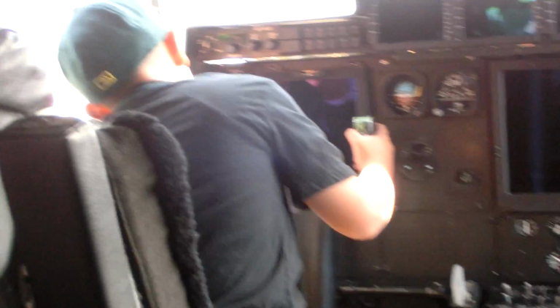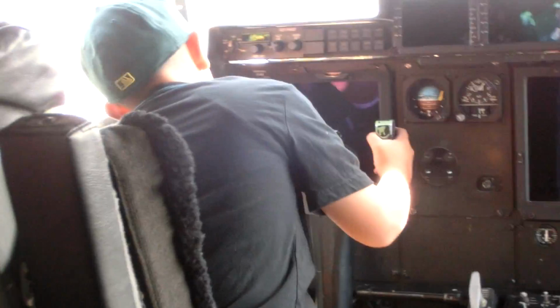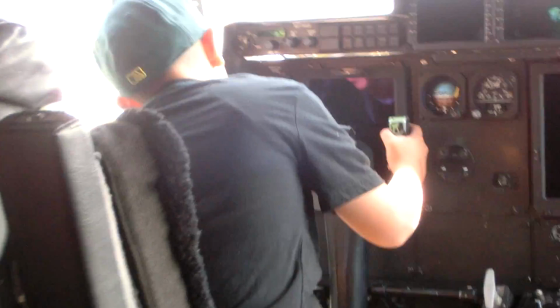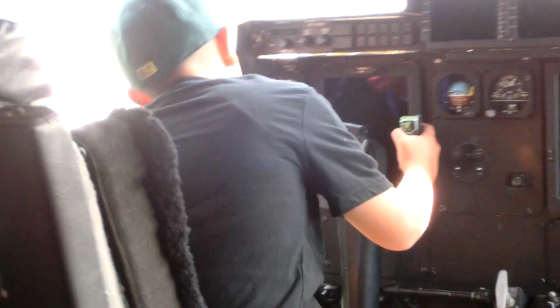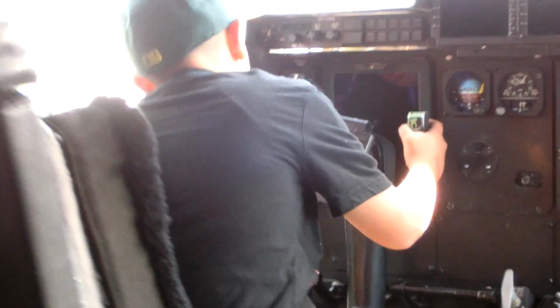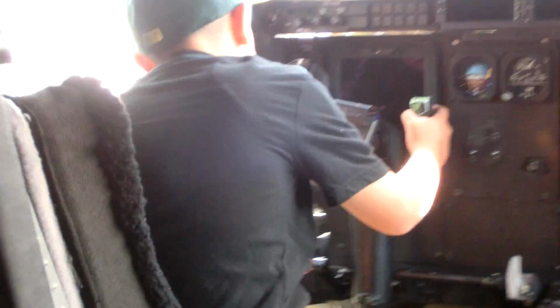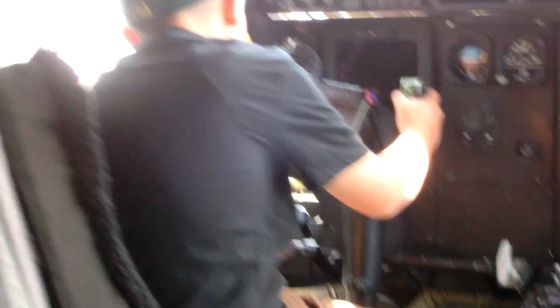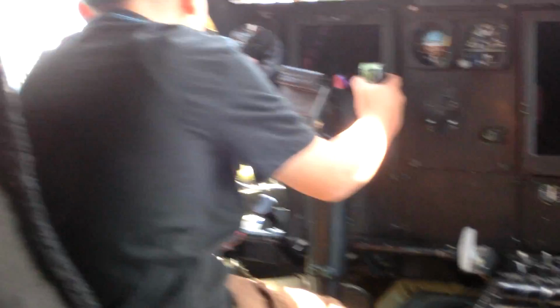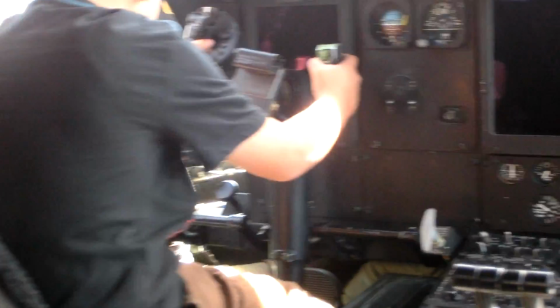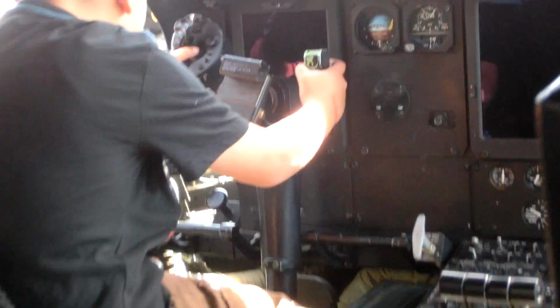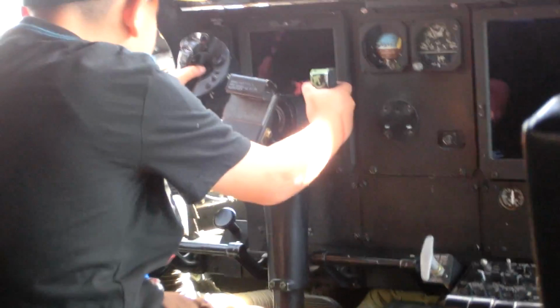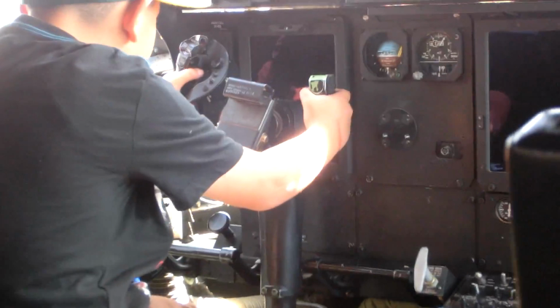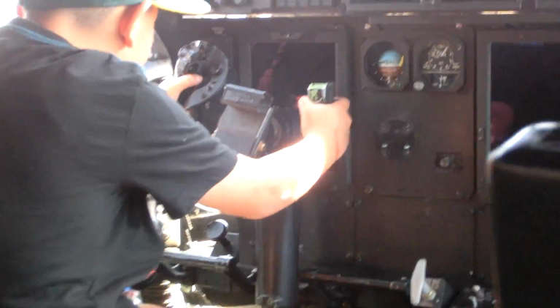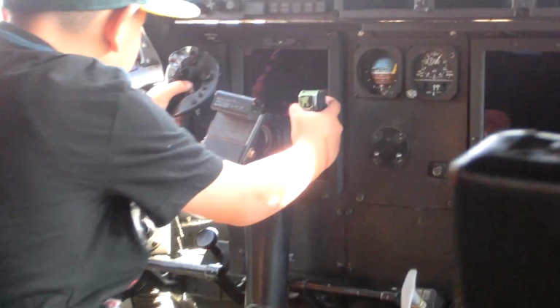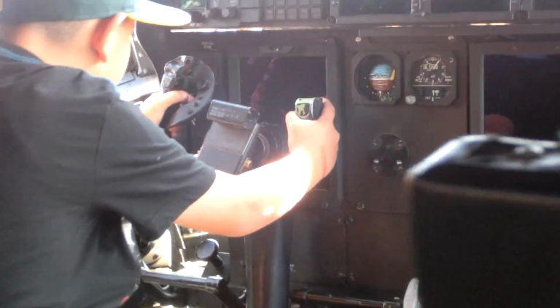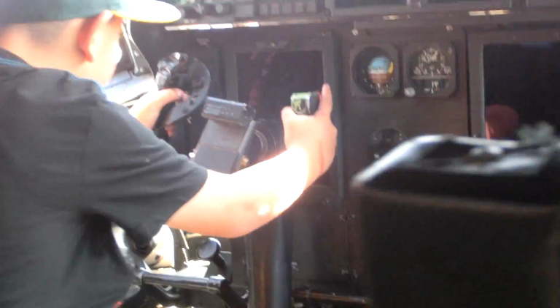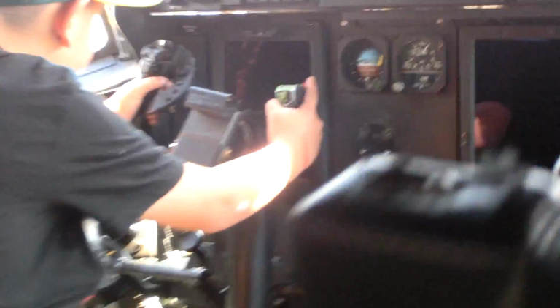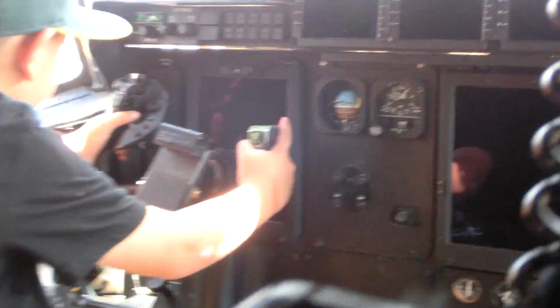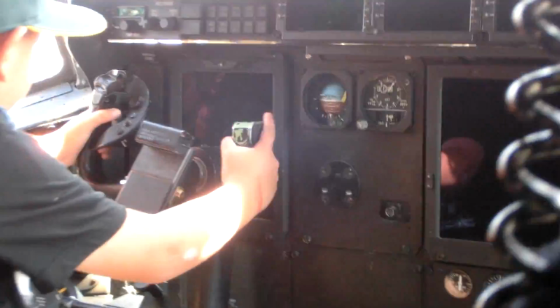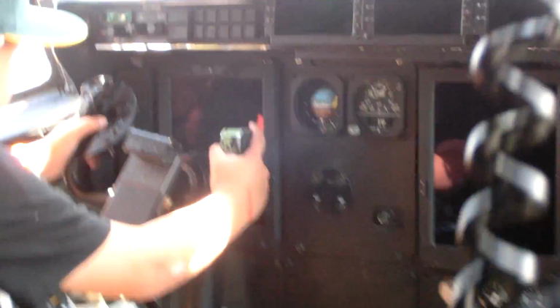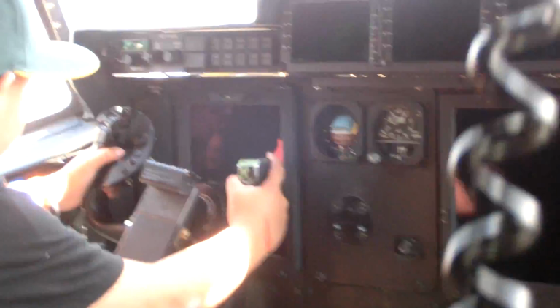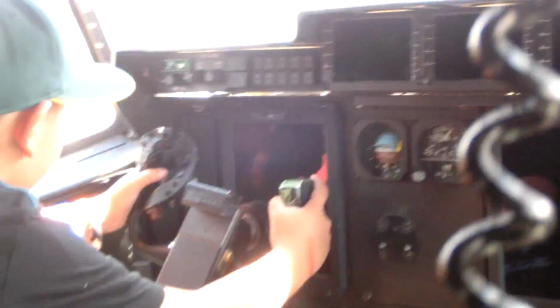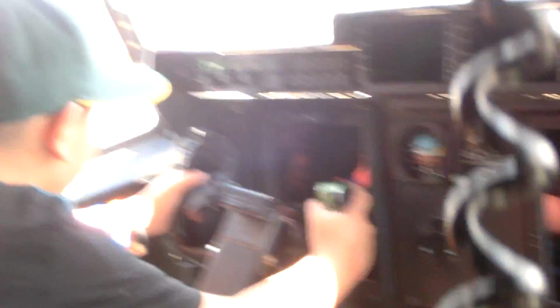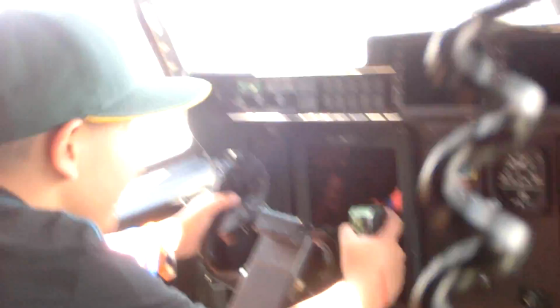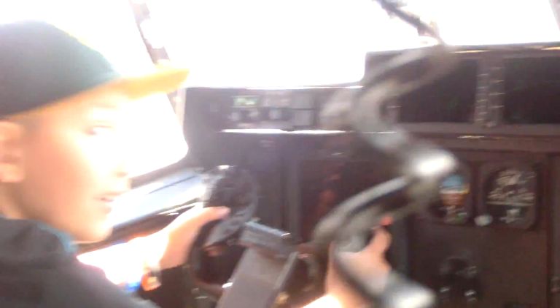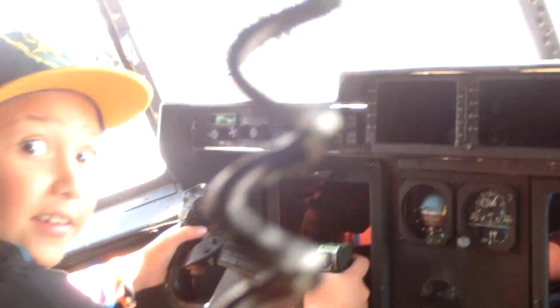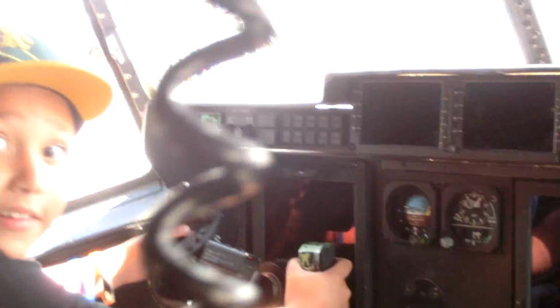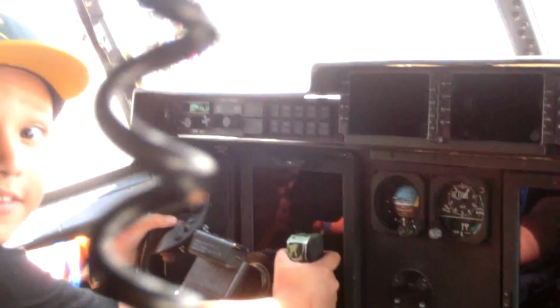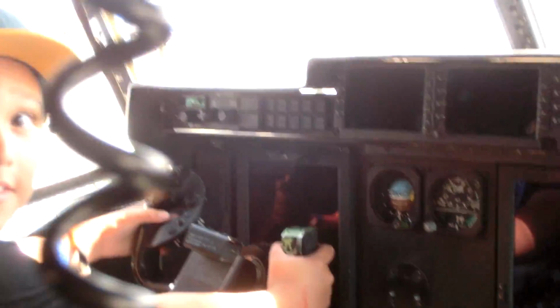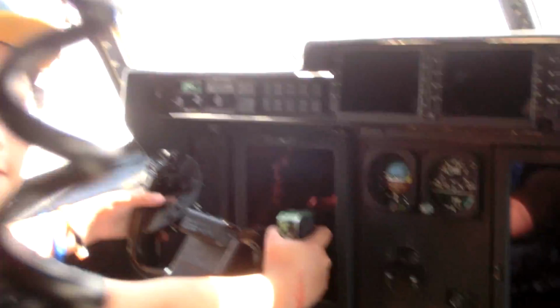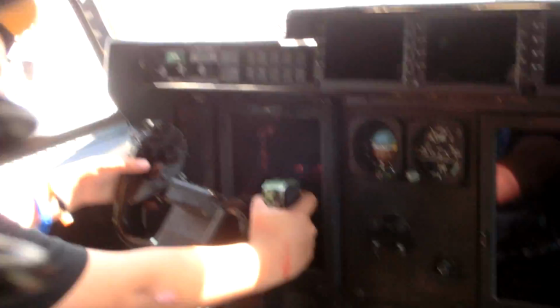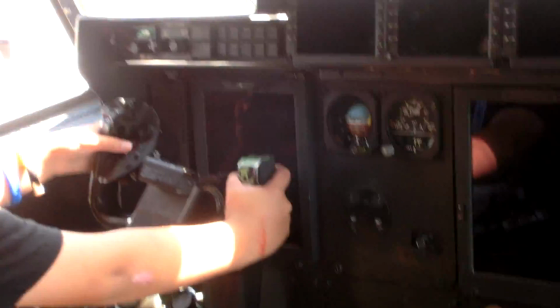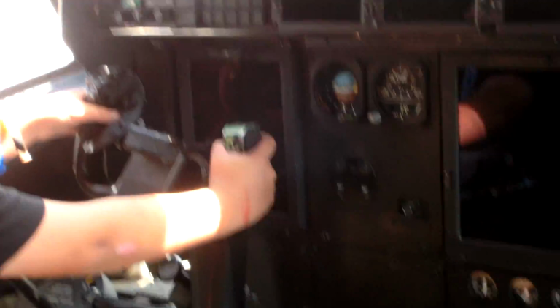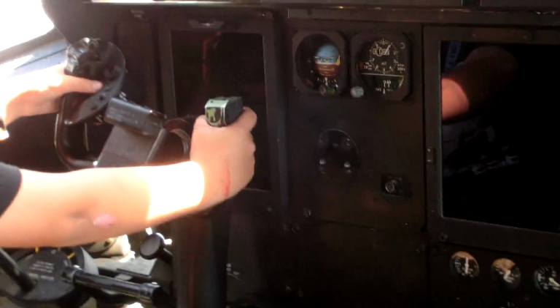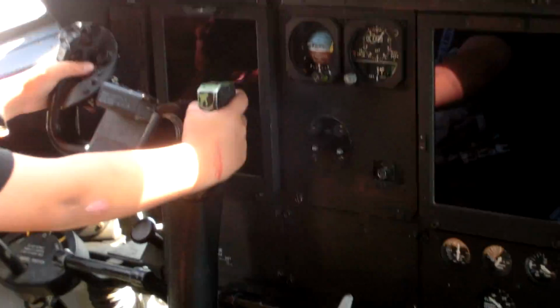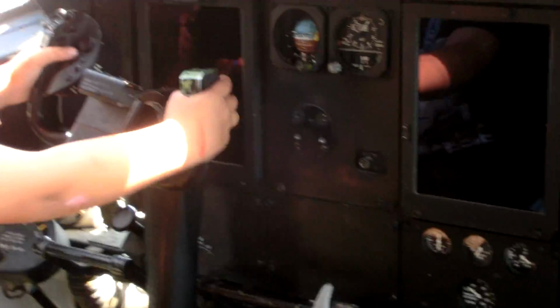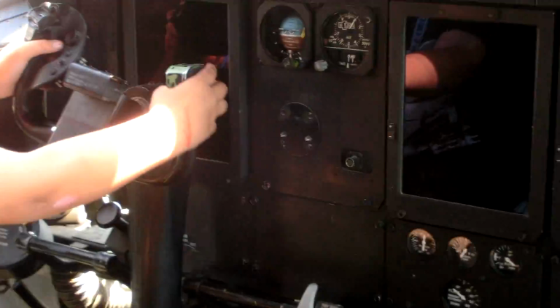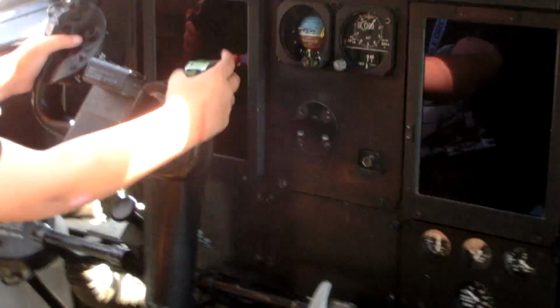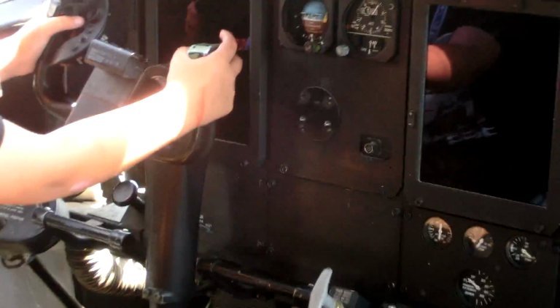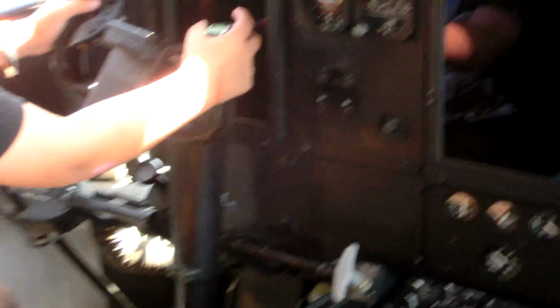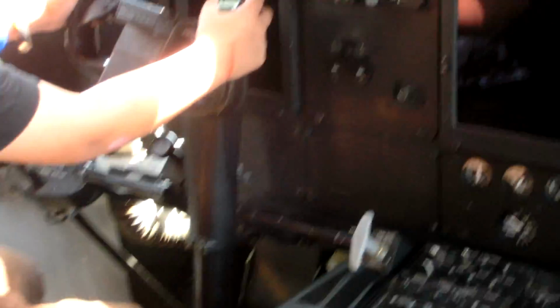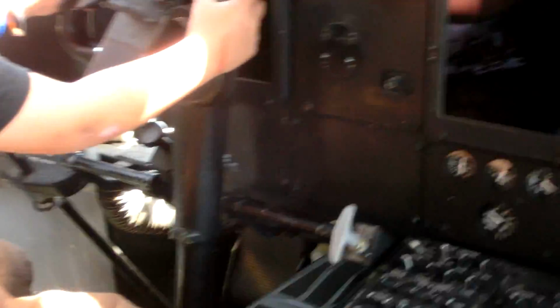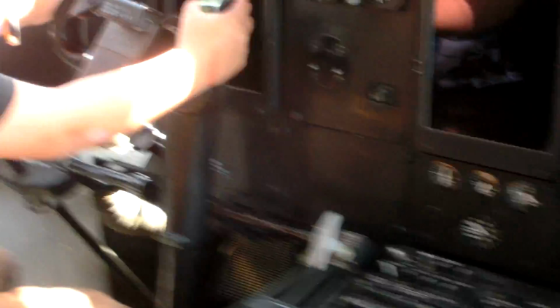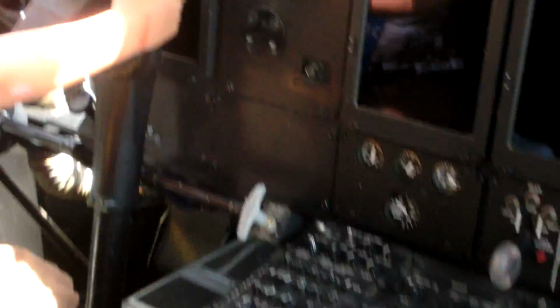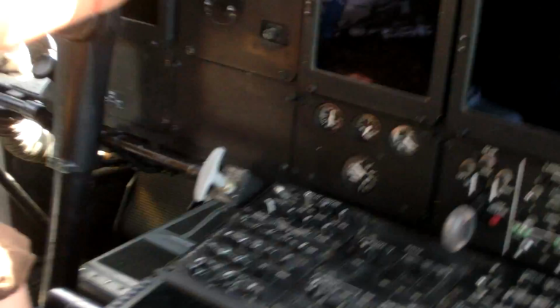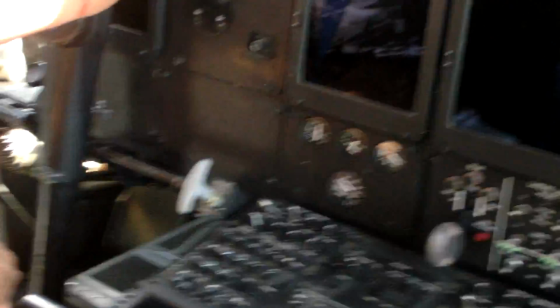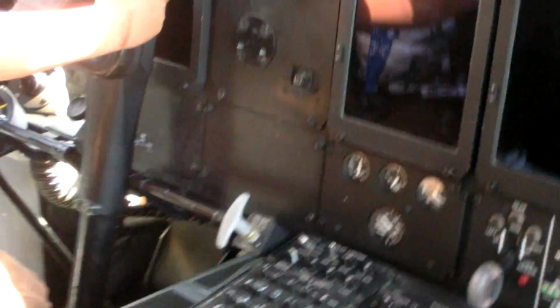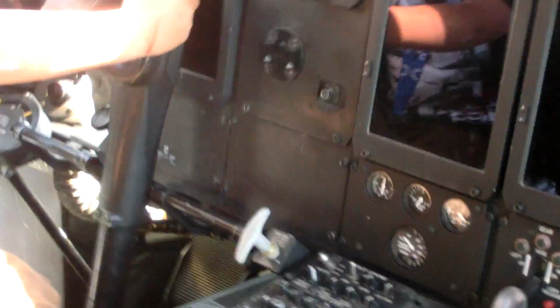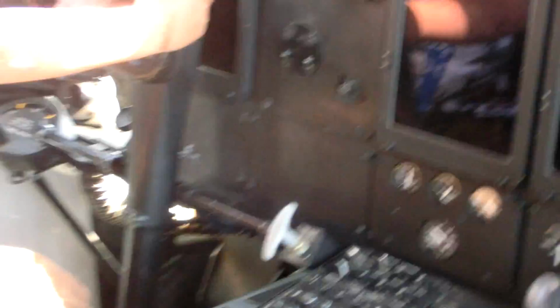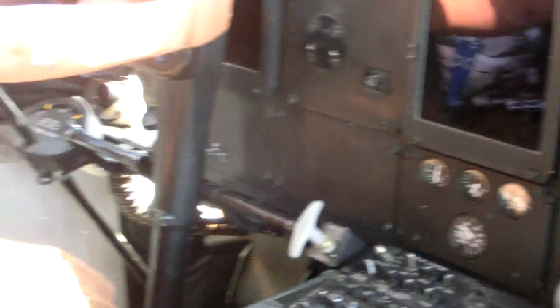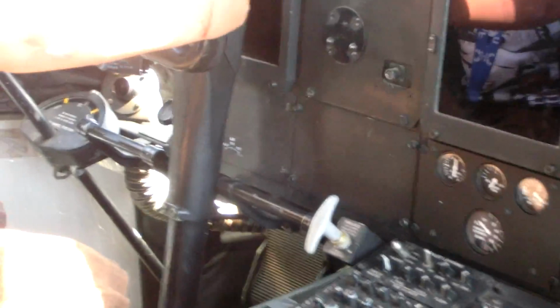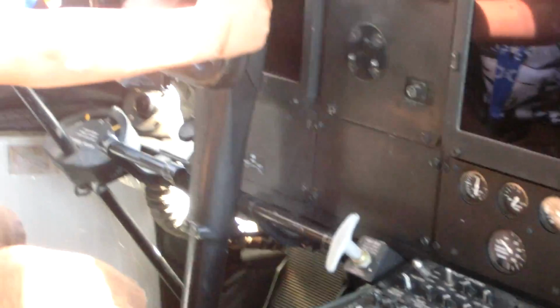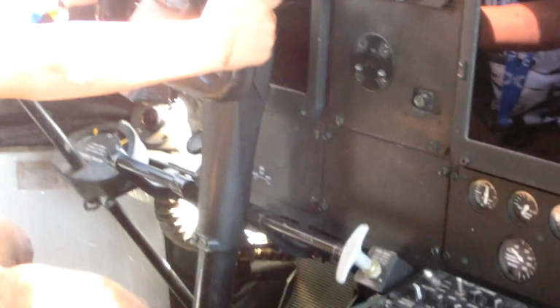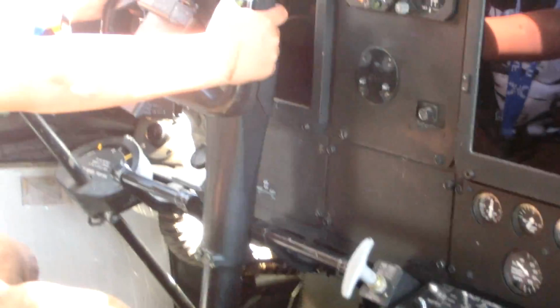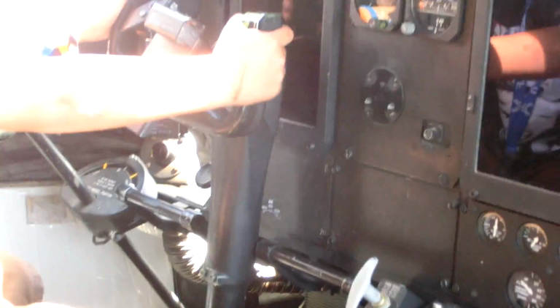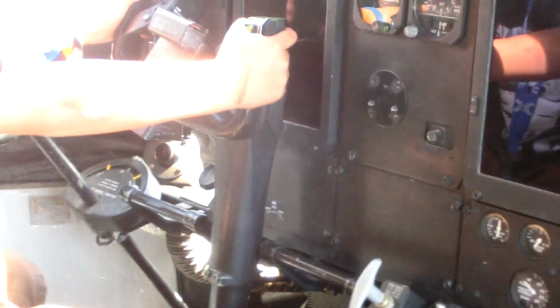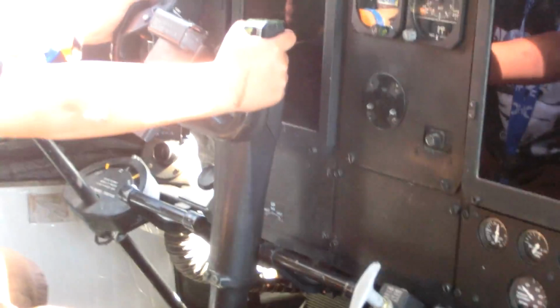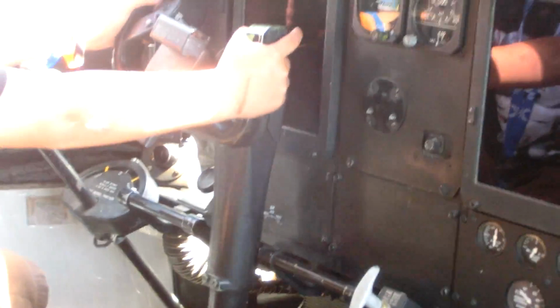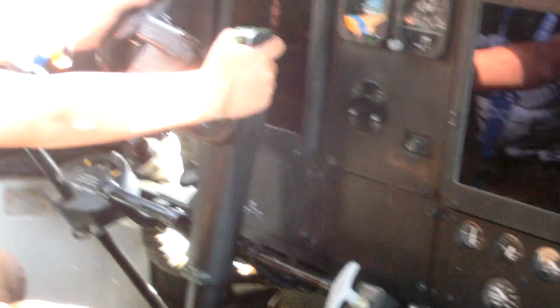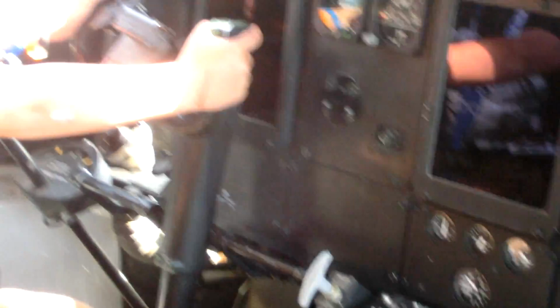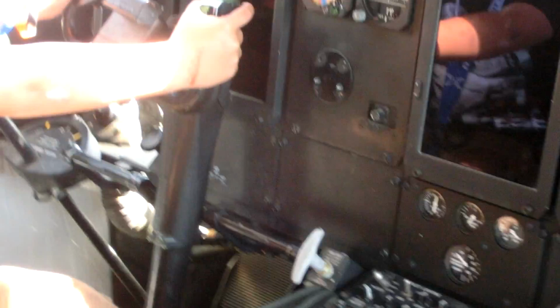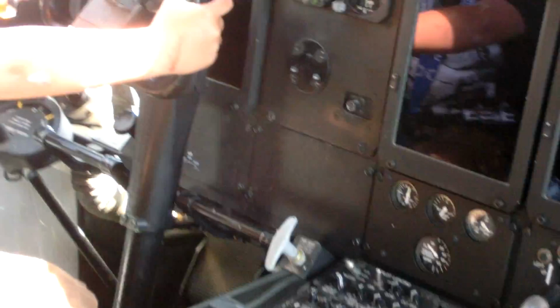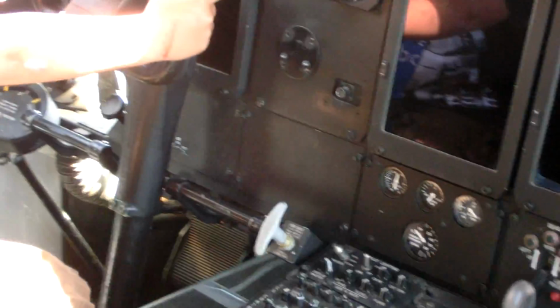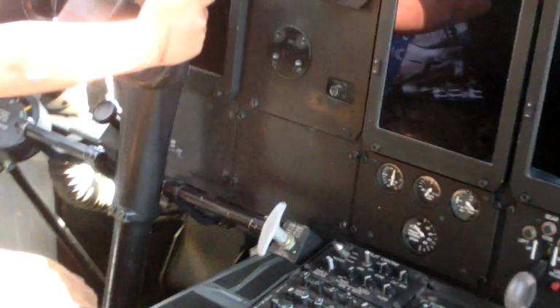Missiles? Yeah, right here — they shoot the missiles. That's cool.